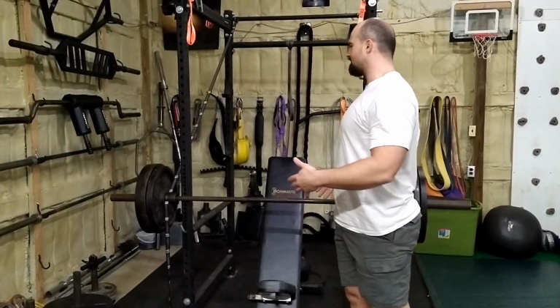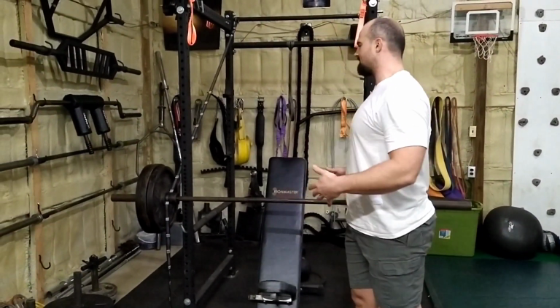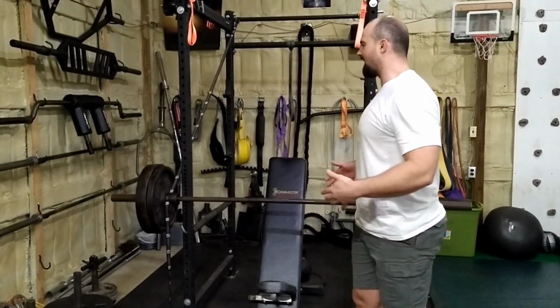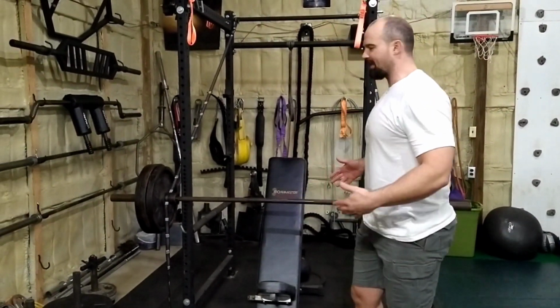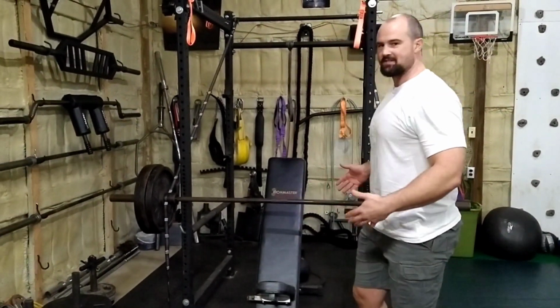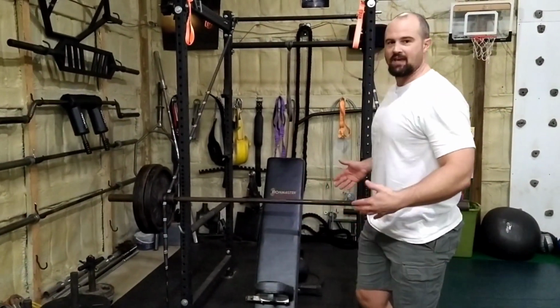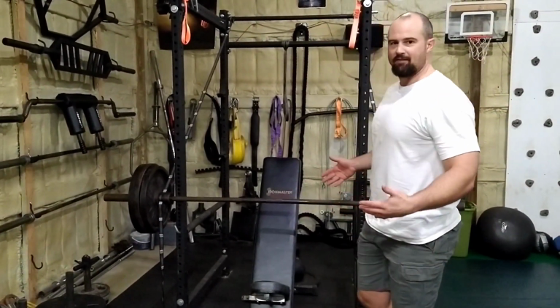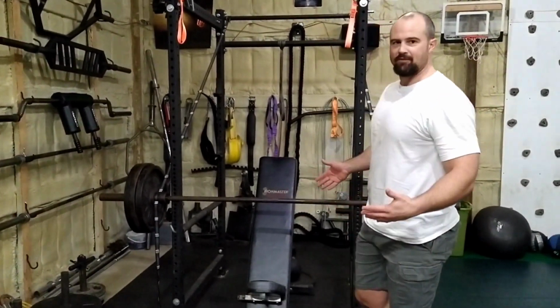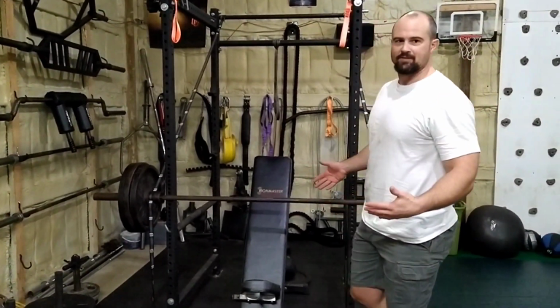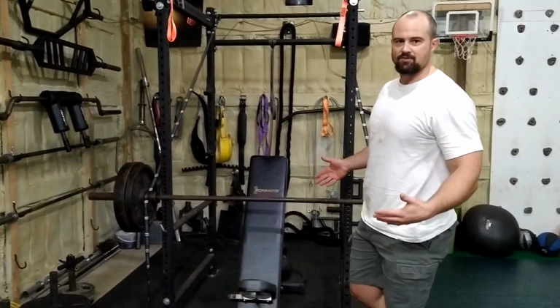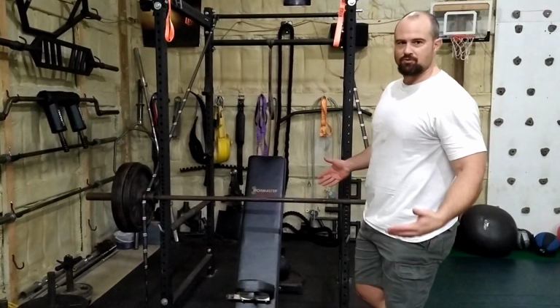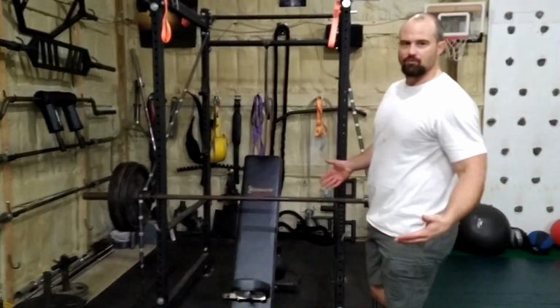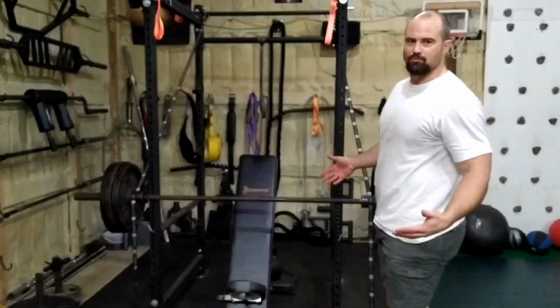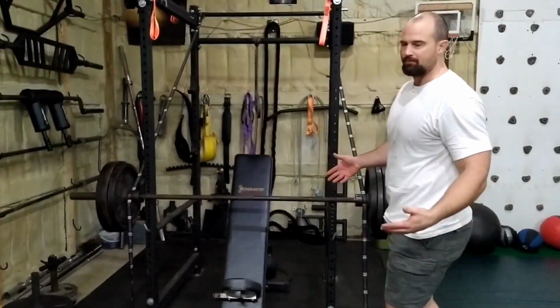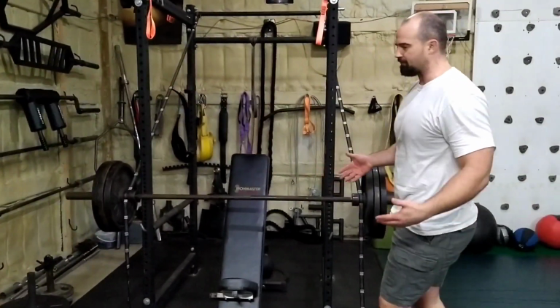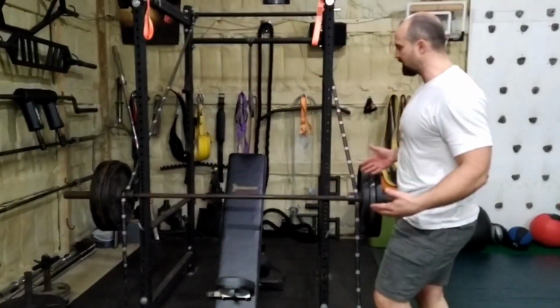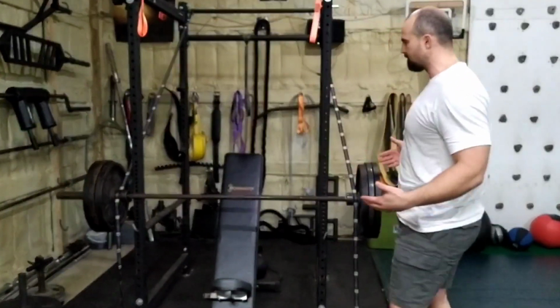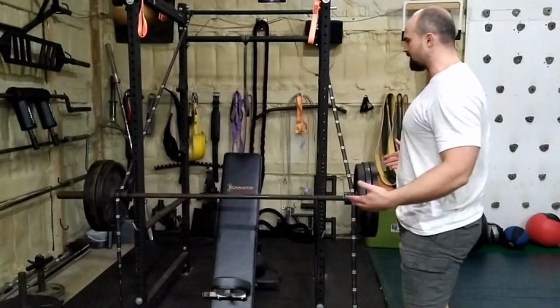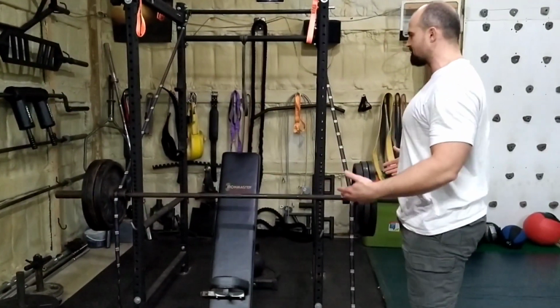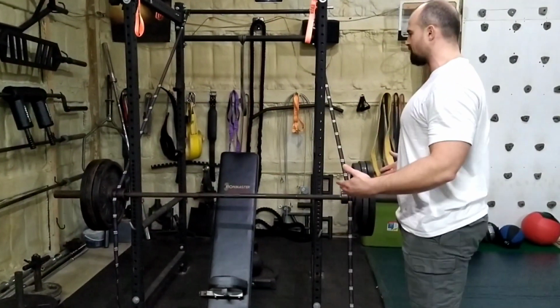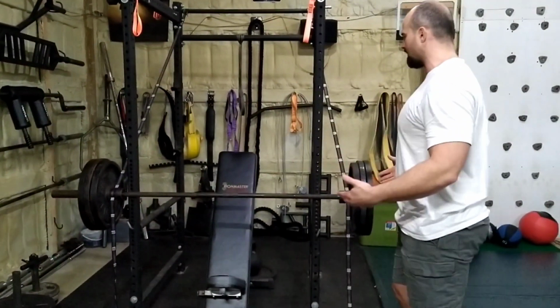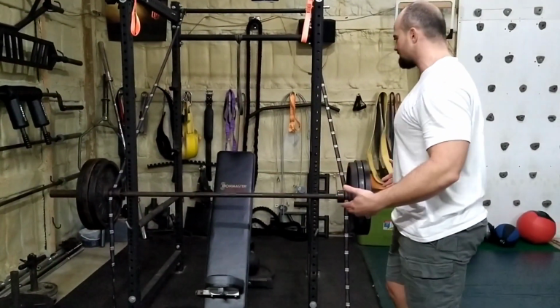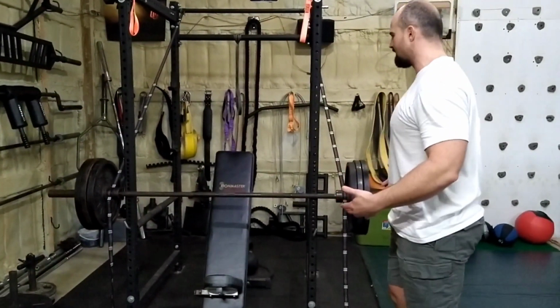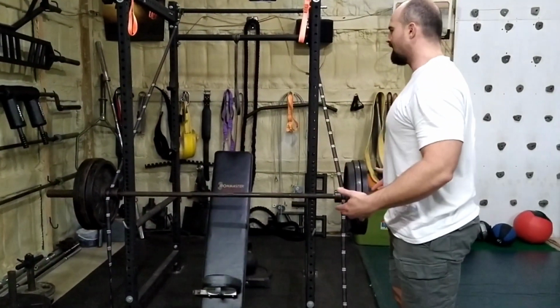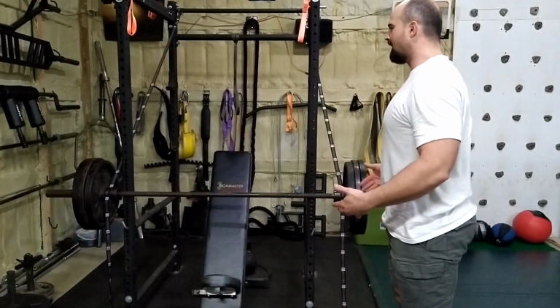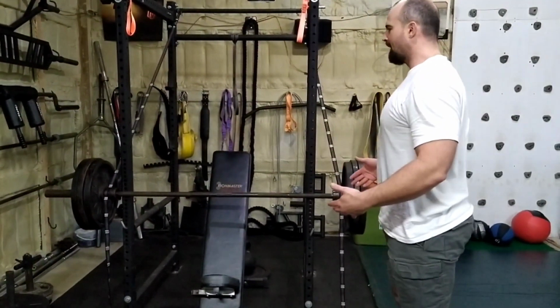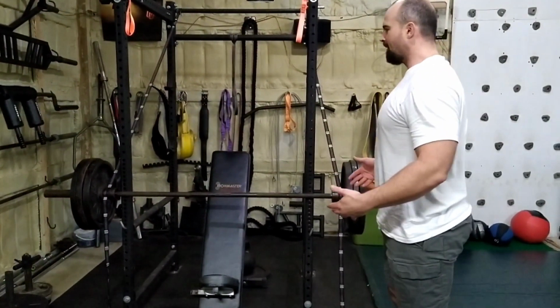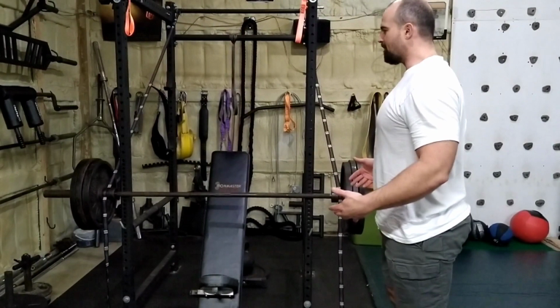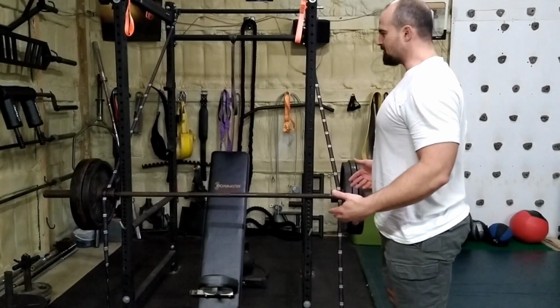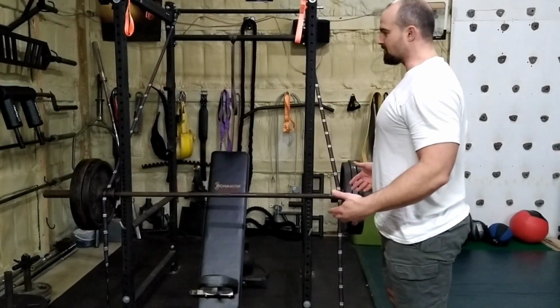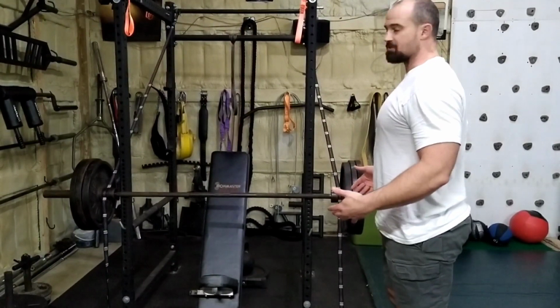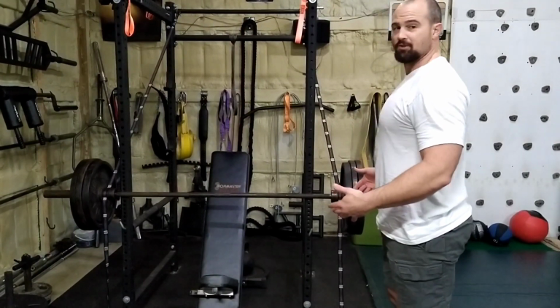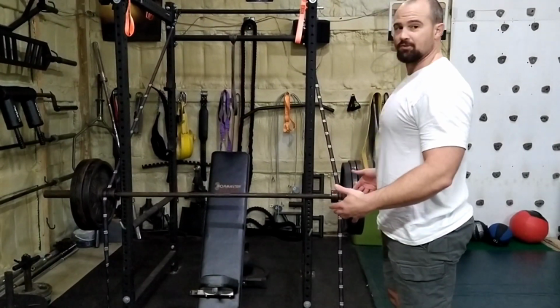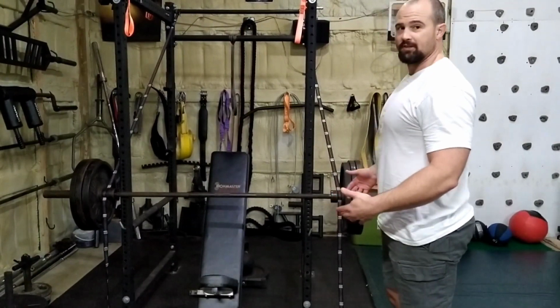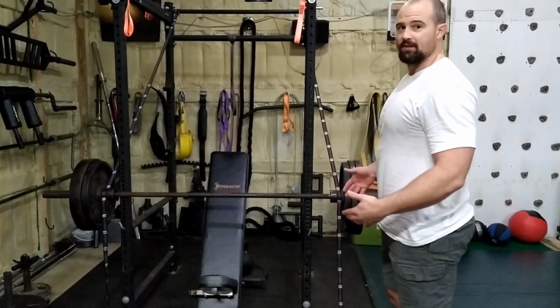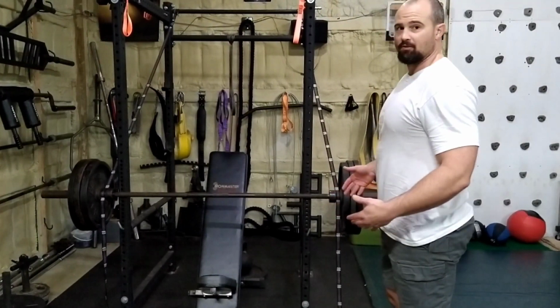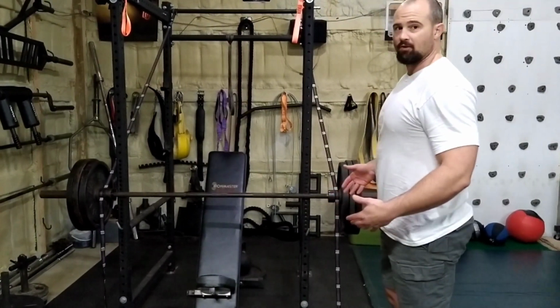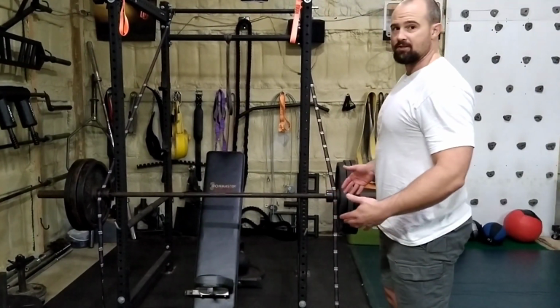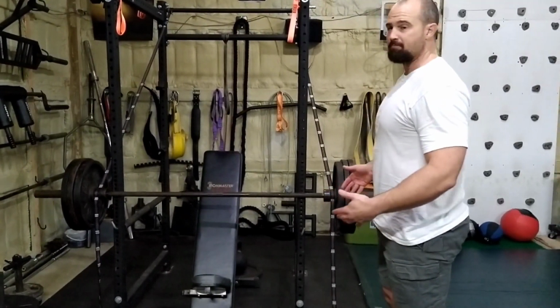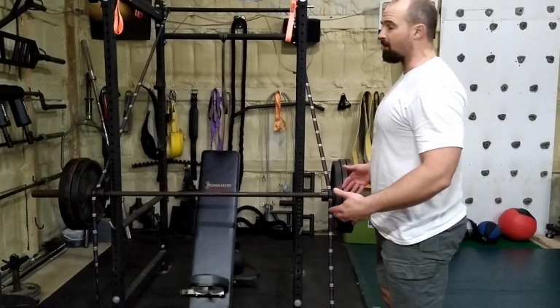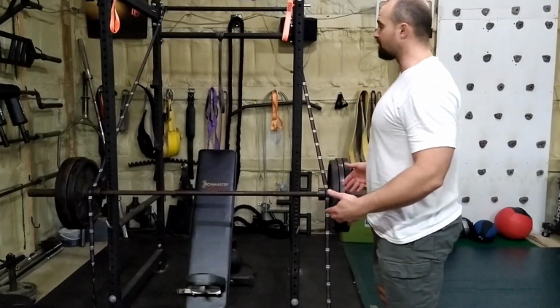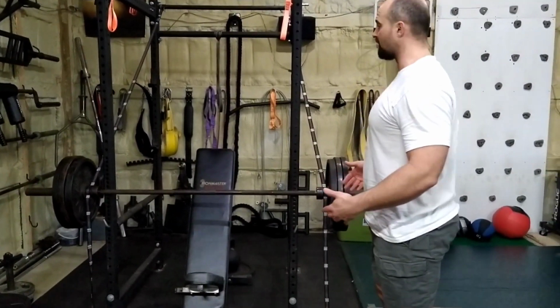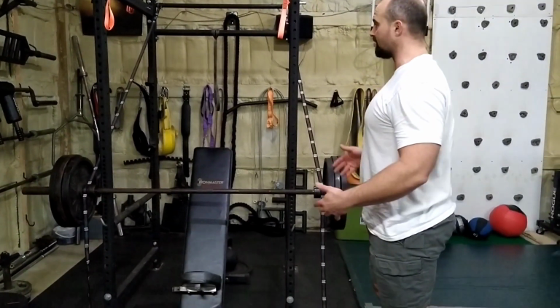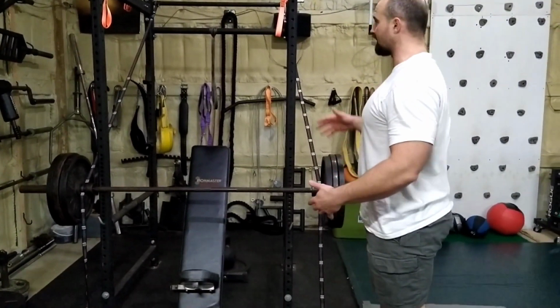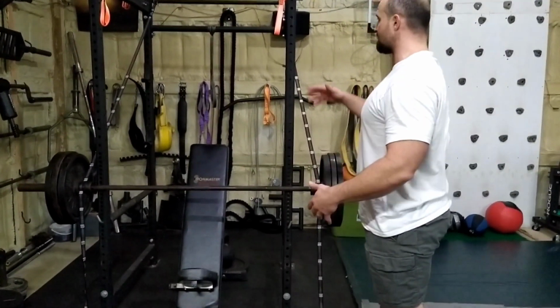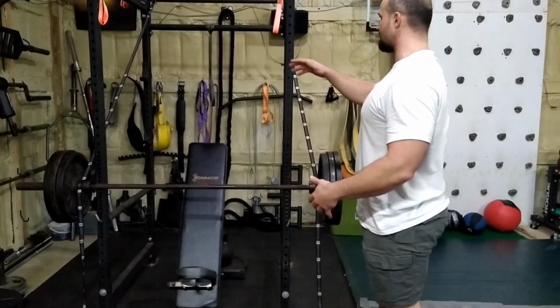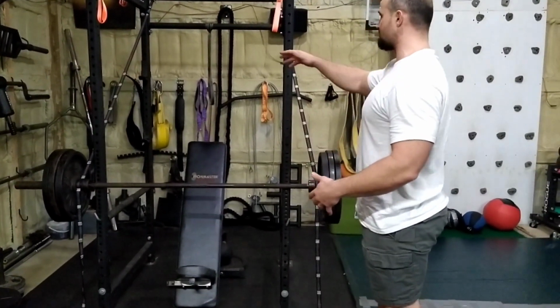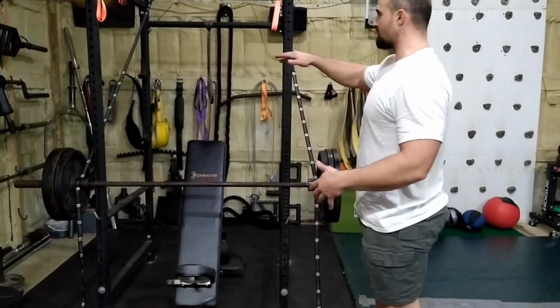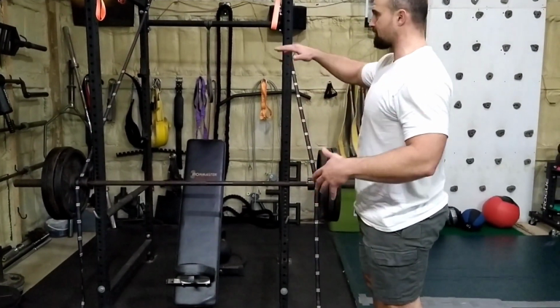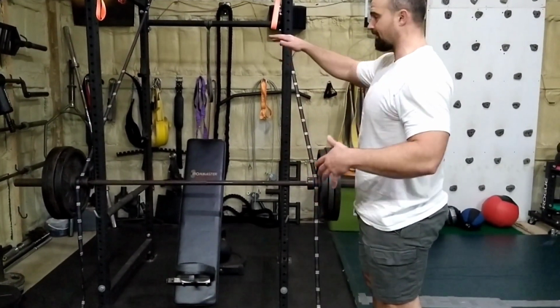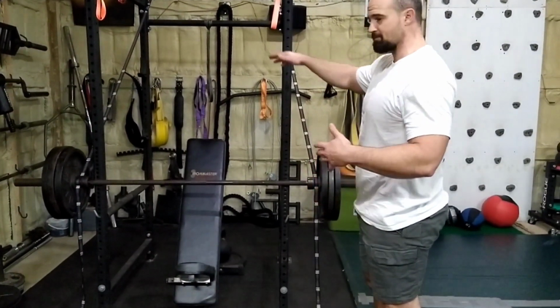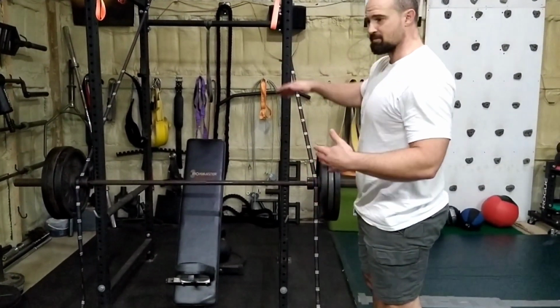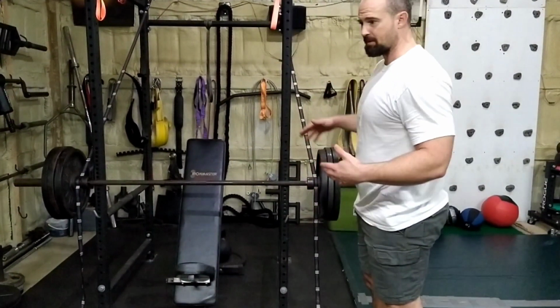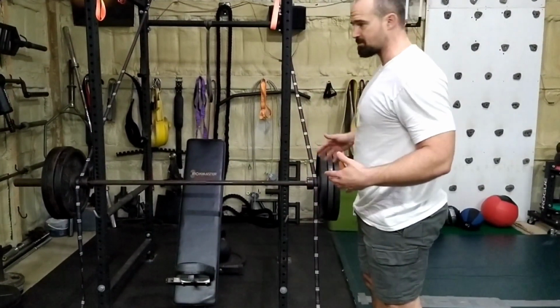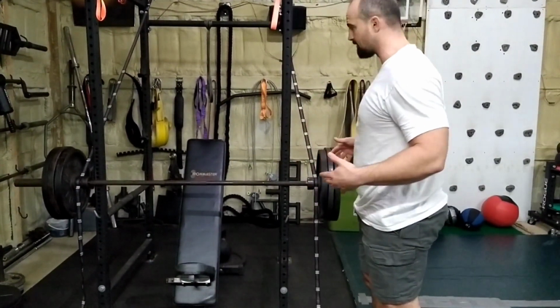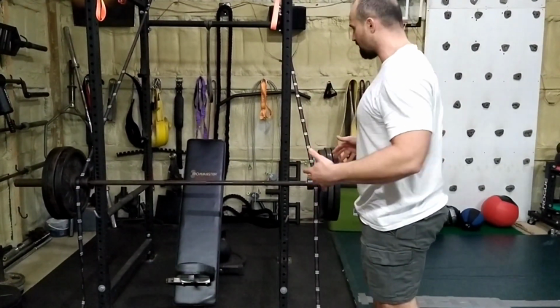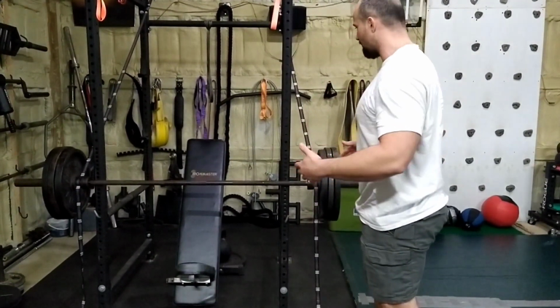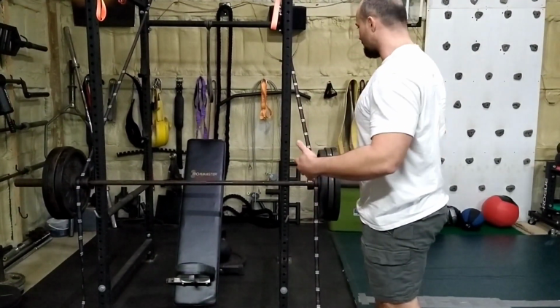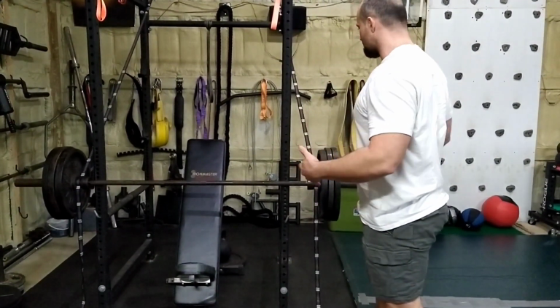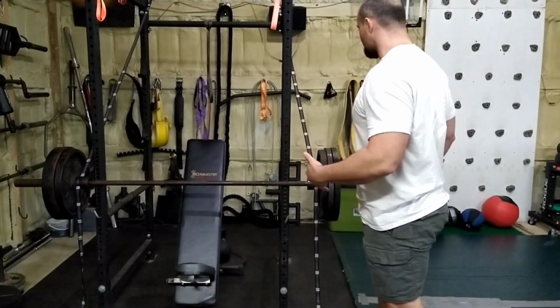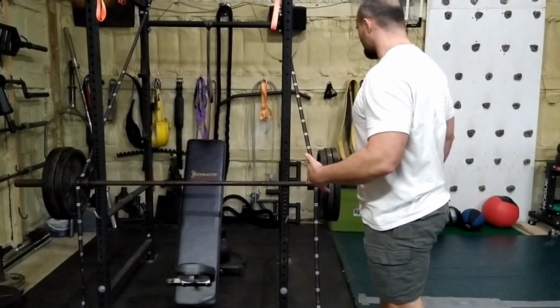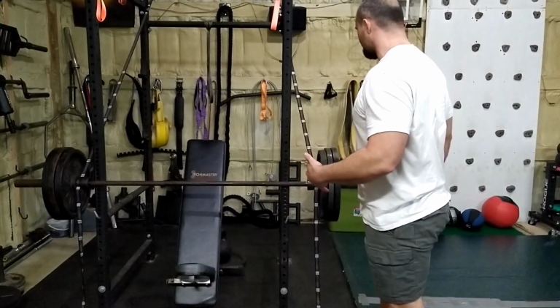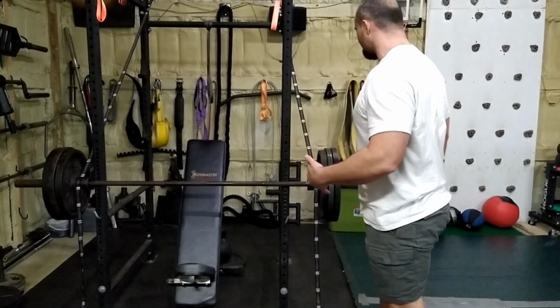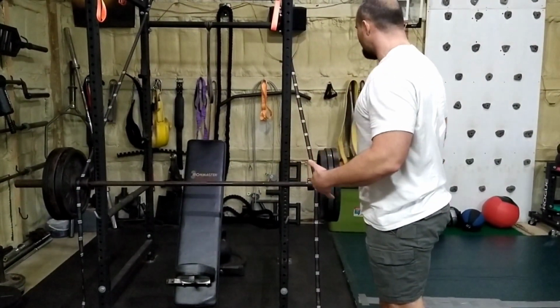It's not as heavy as a true 315 bench press, but you can certainly get a crazy pump going. Especially if you have some specialty barbells or something.